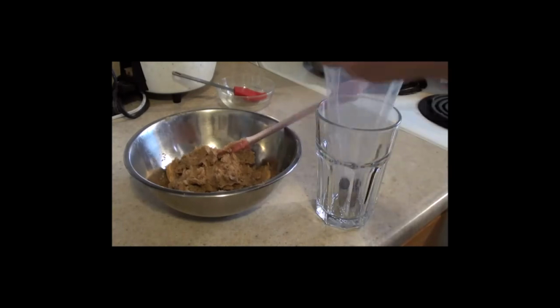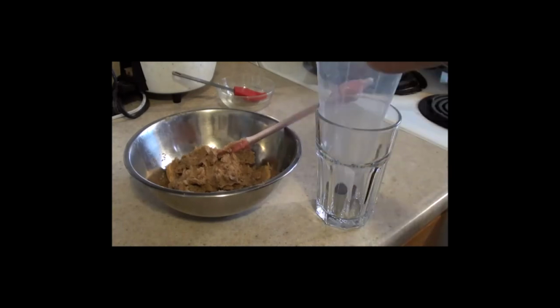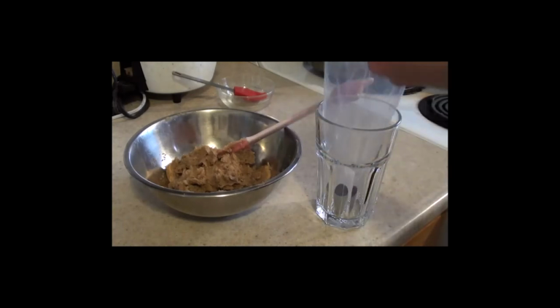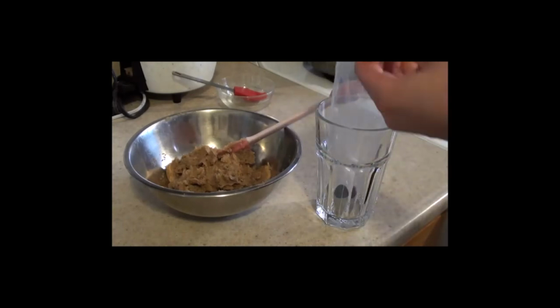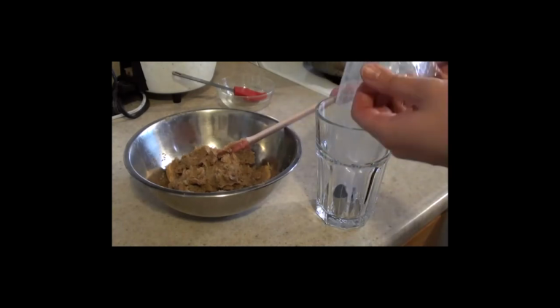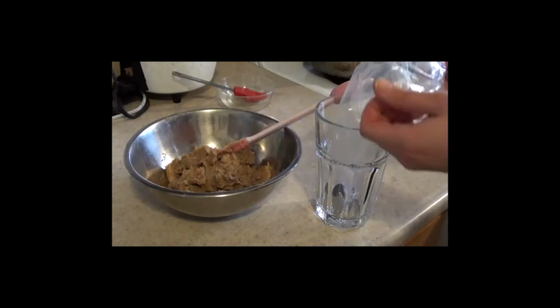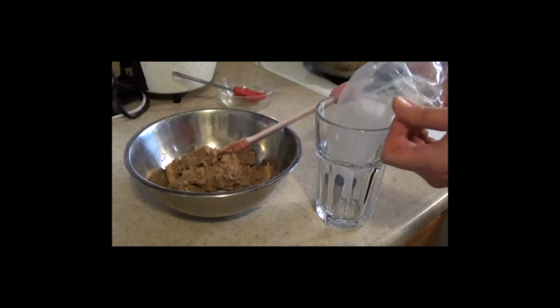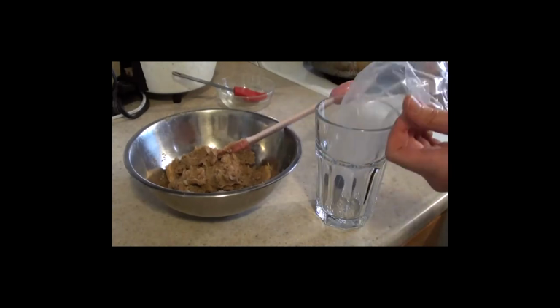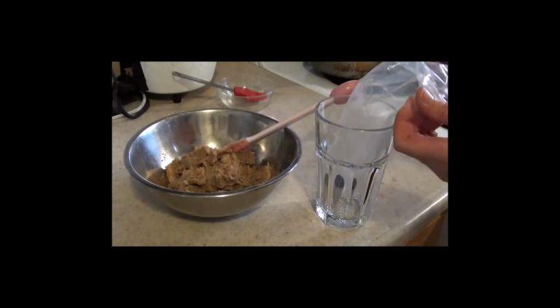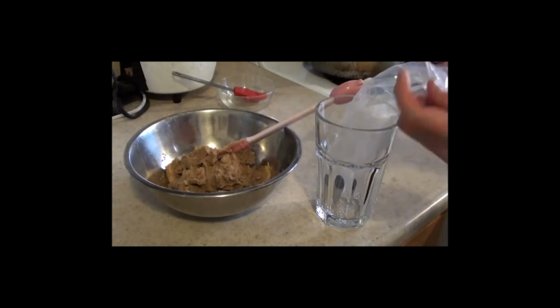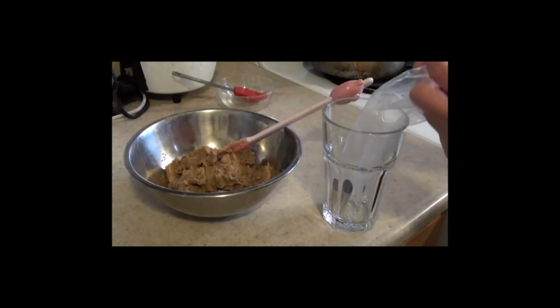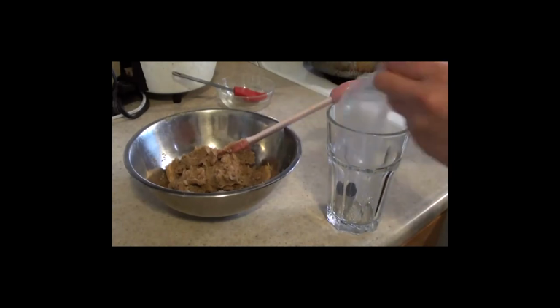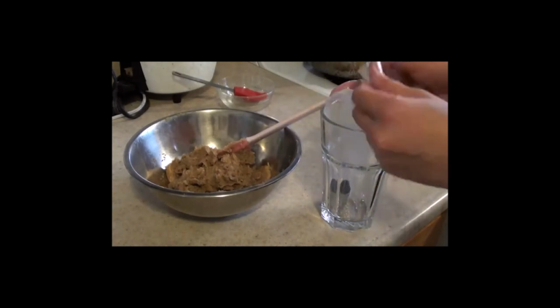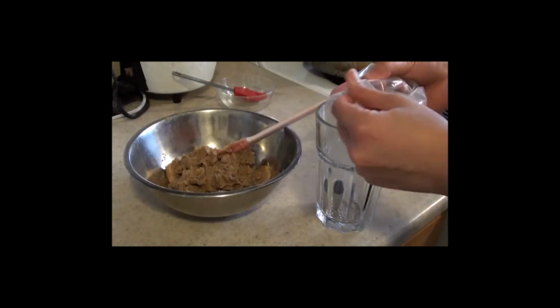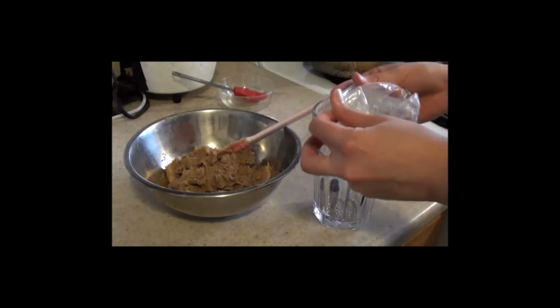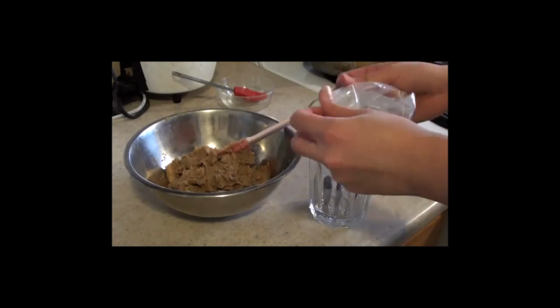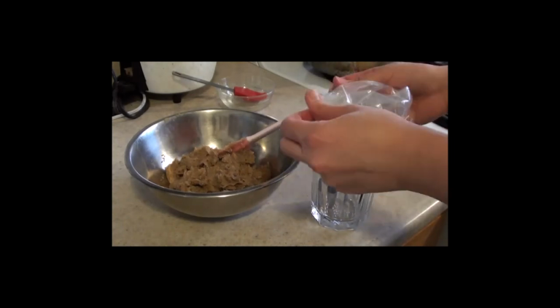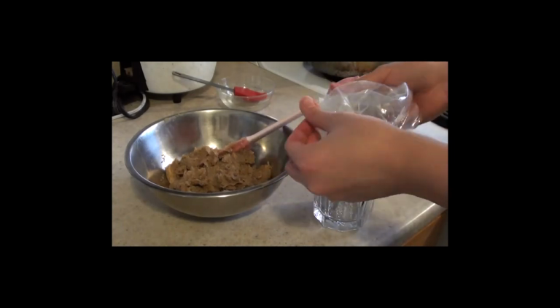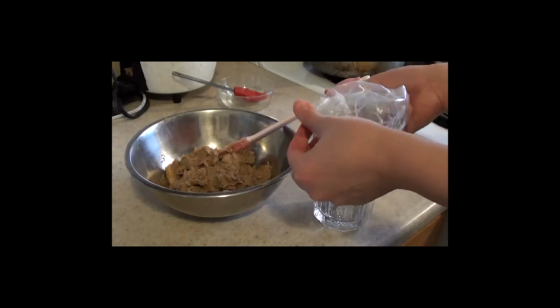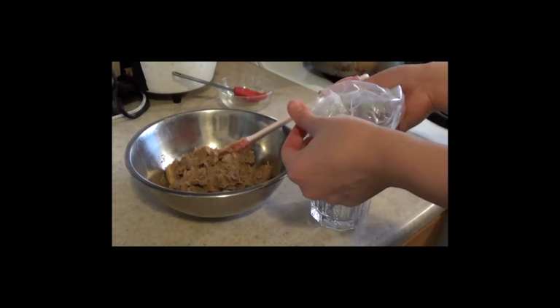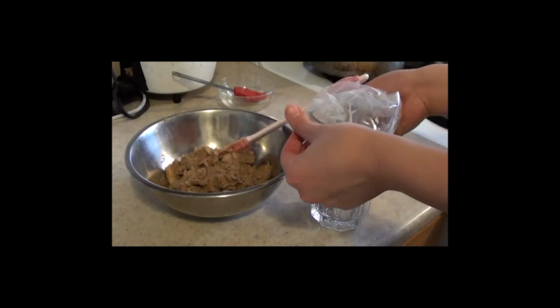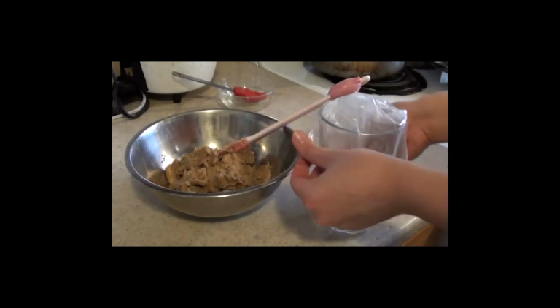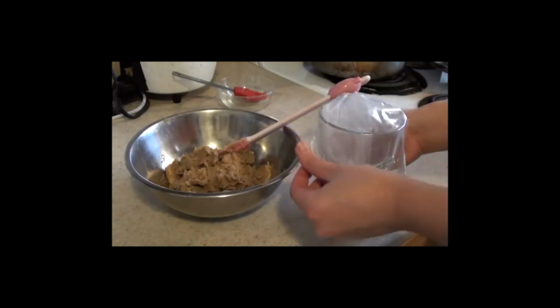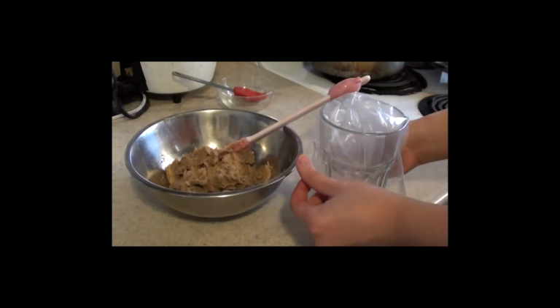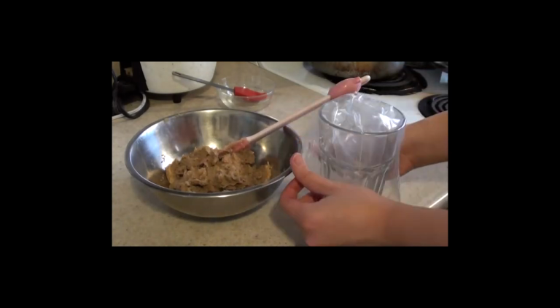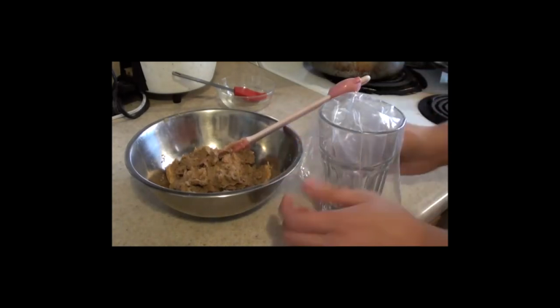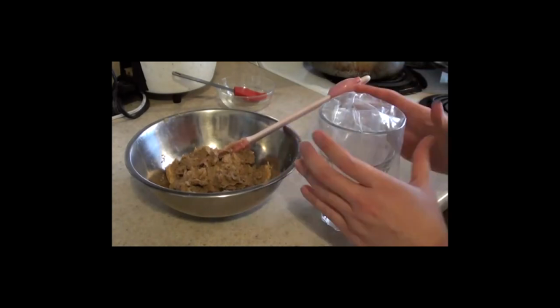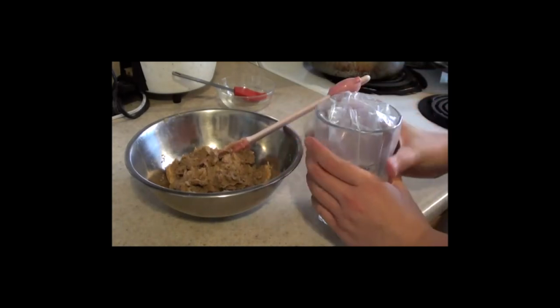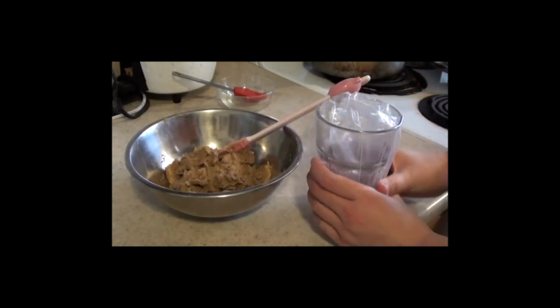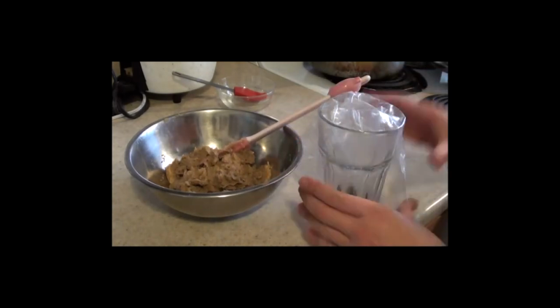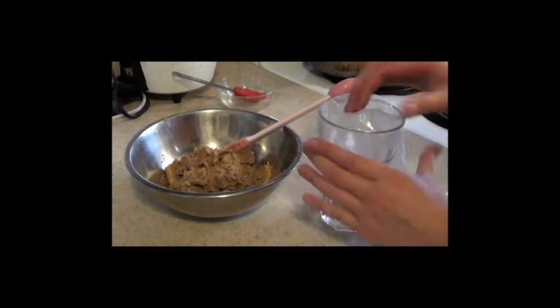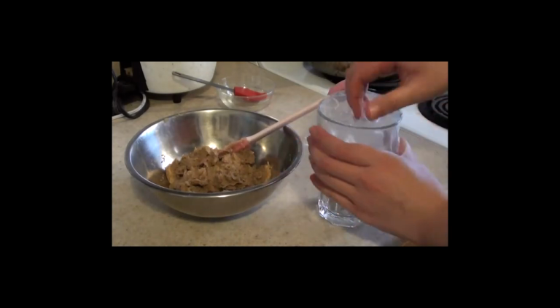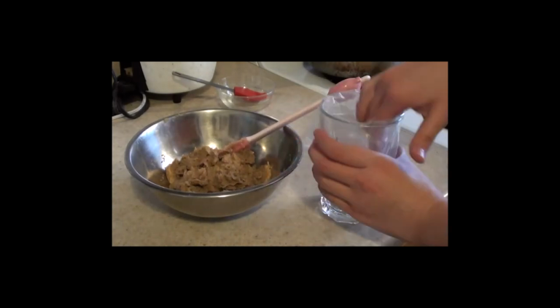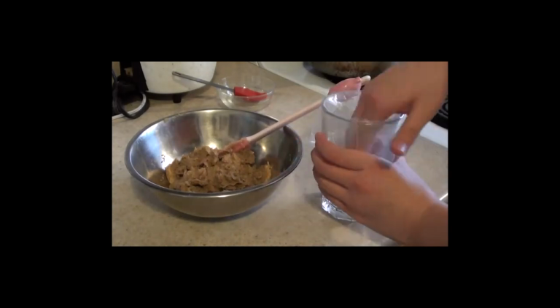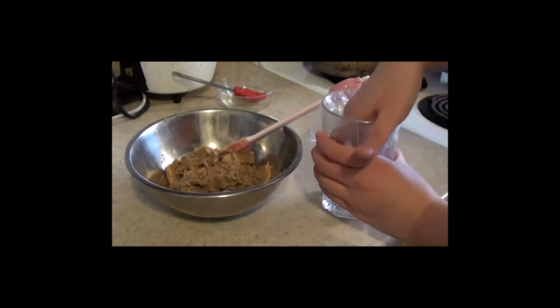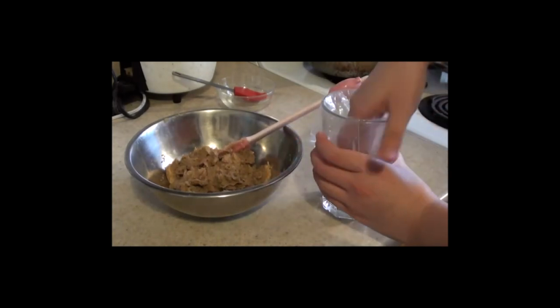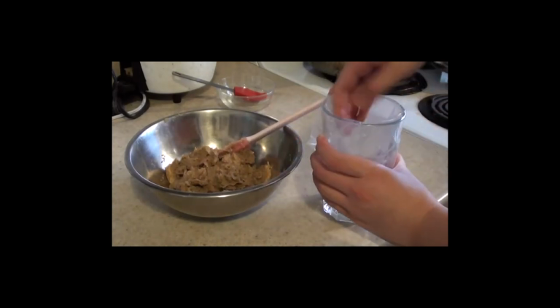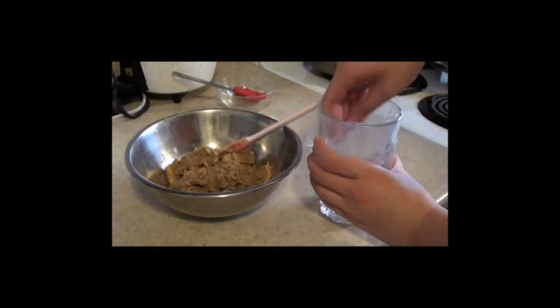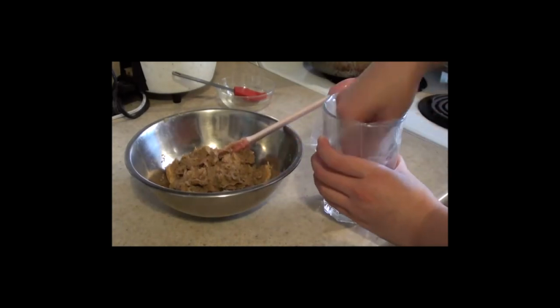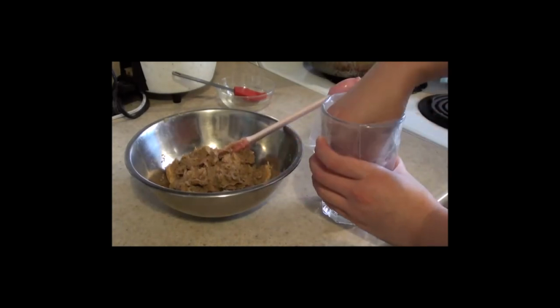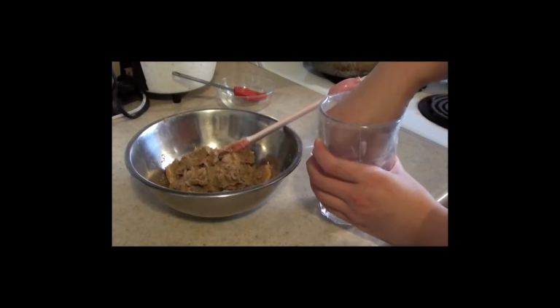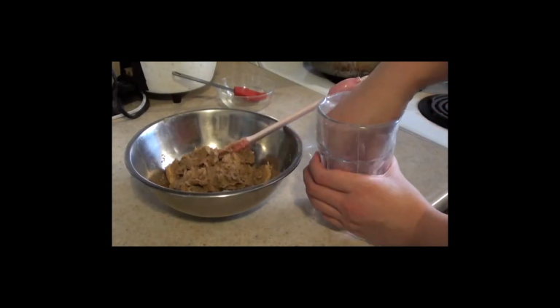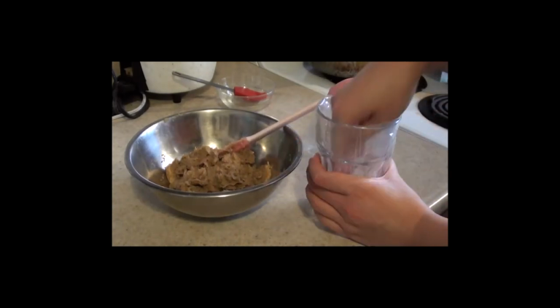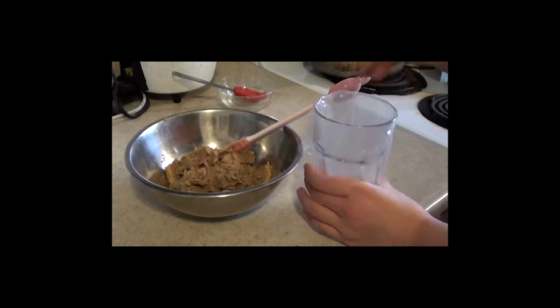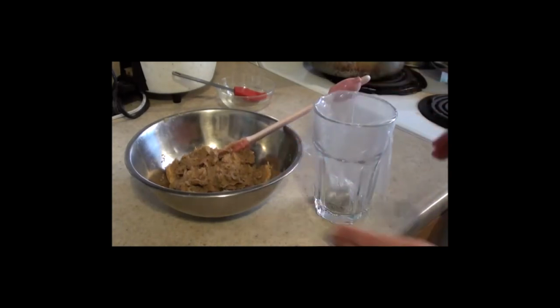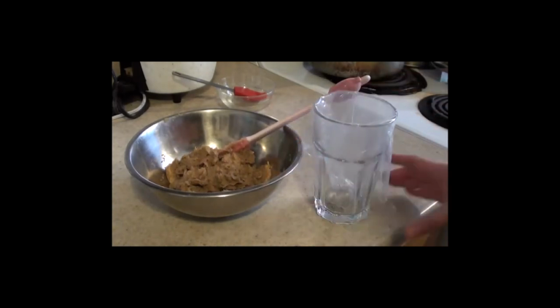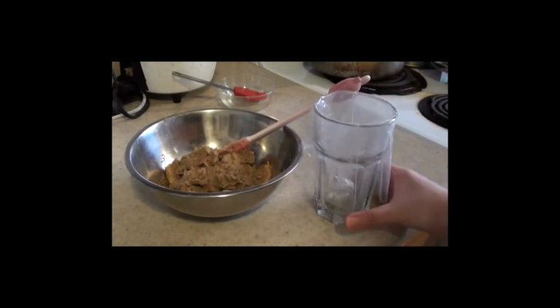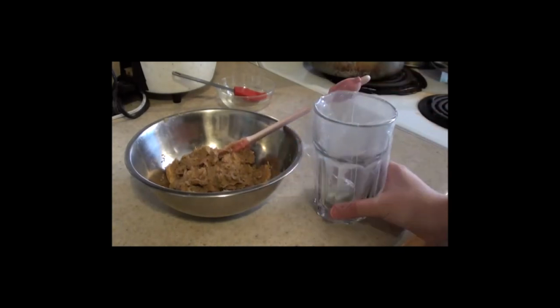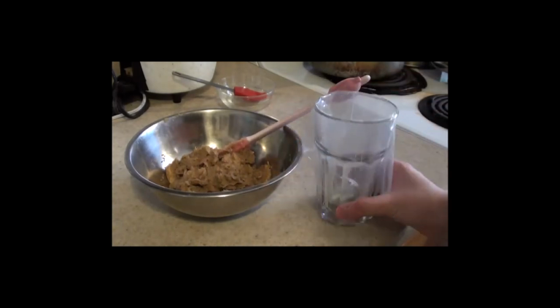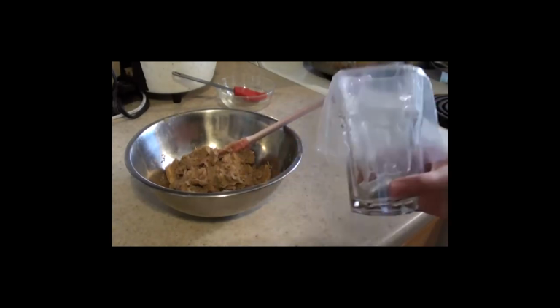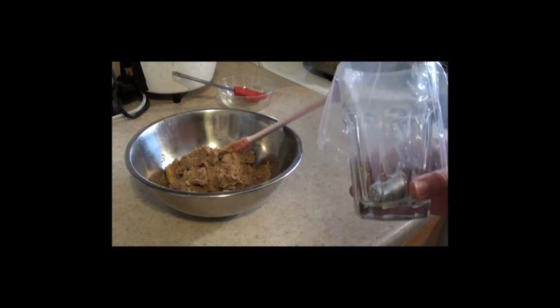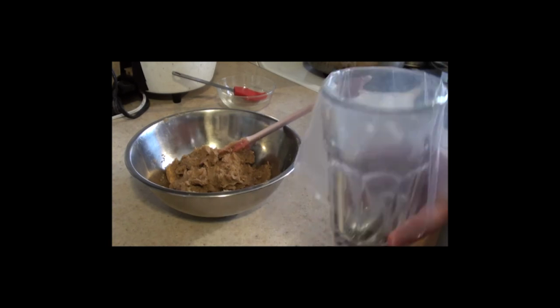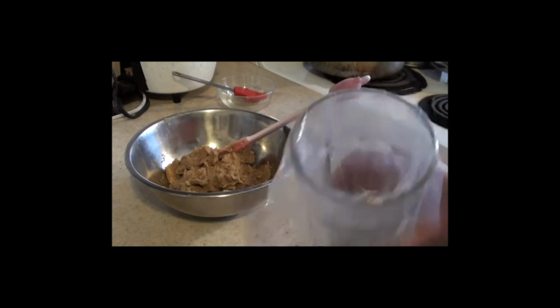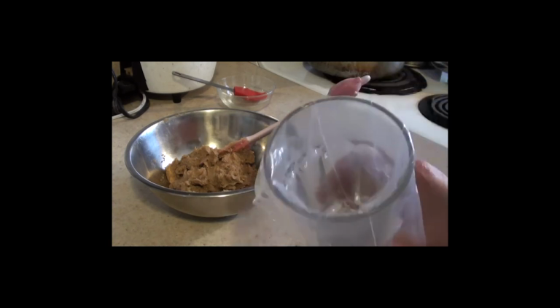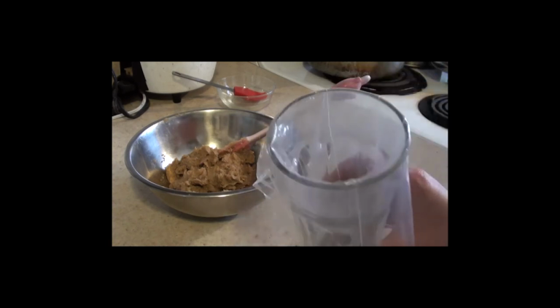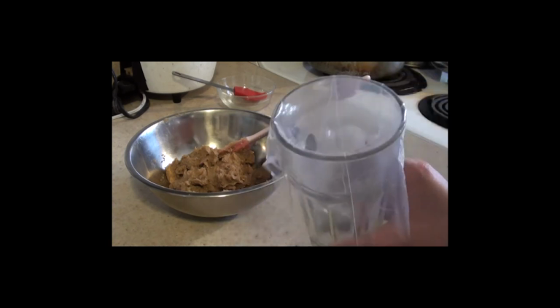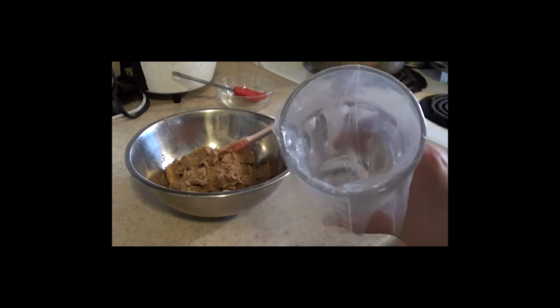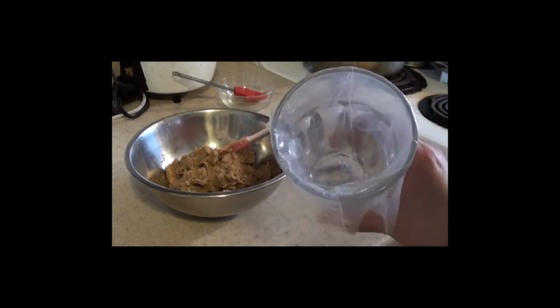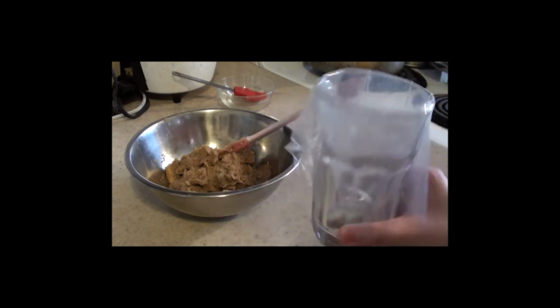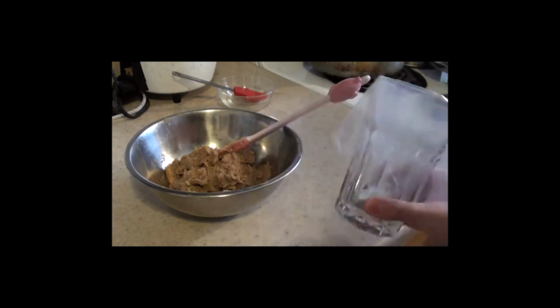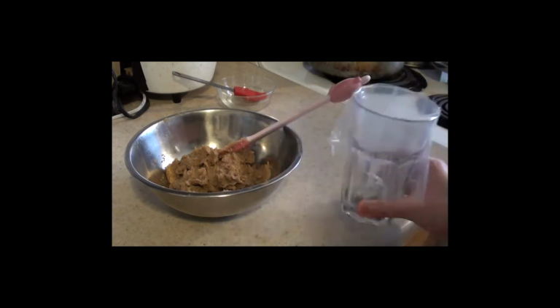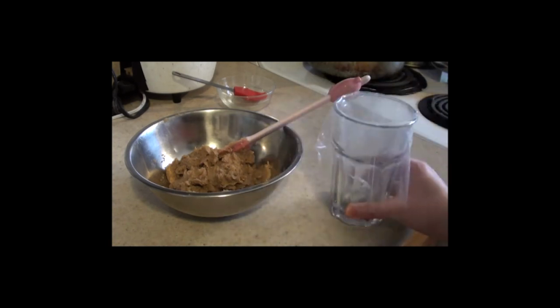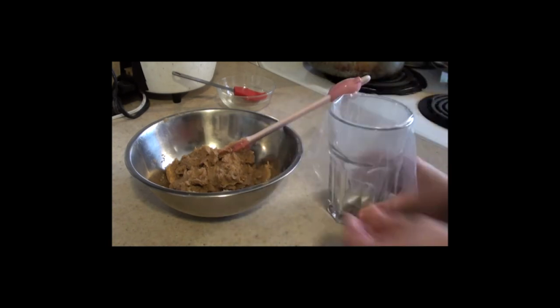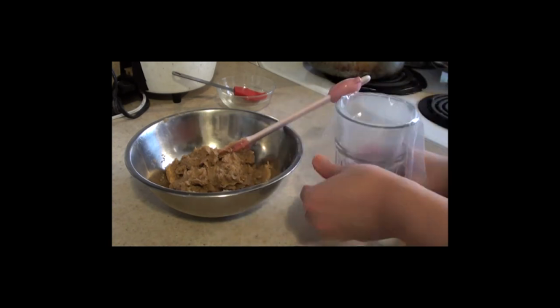Next, fill a piping bag with the chestnut mixture. You can use a cup like I'm doing here to make it easier for filling.